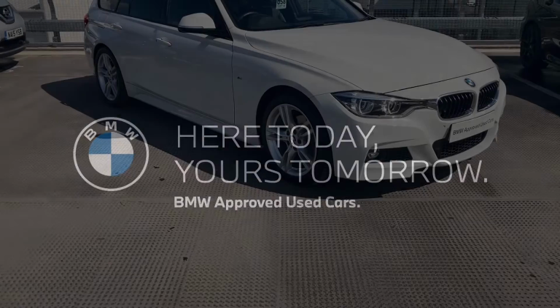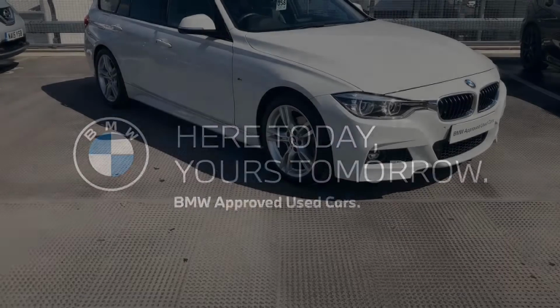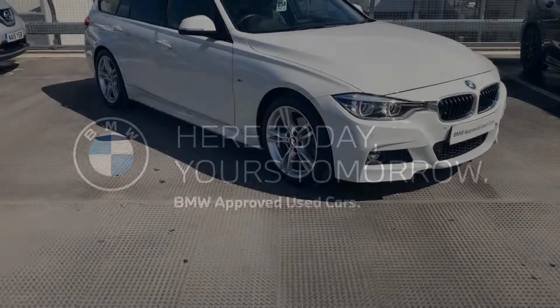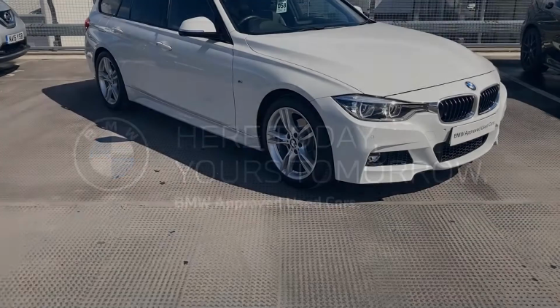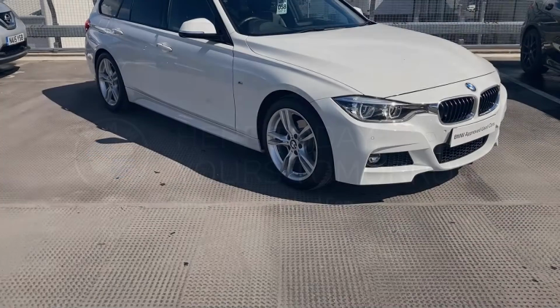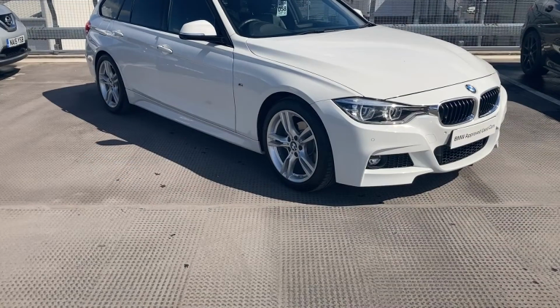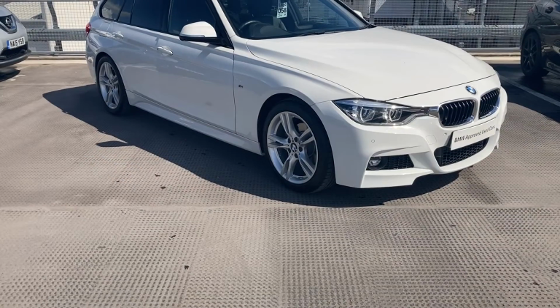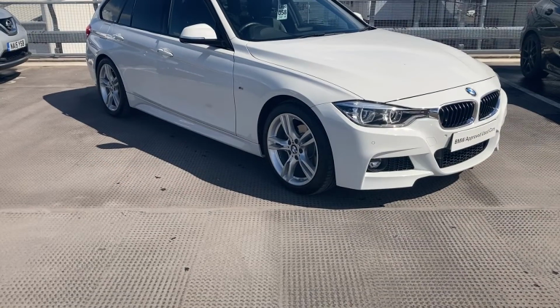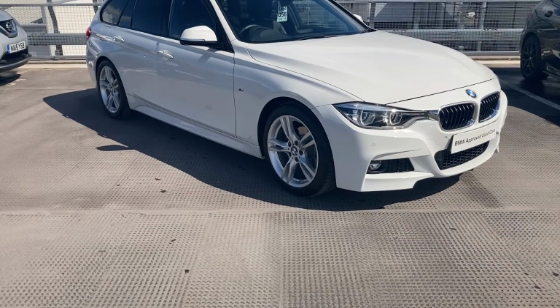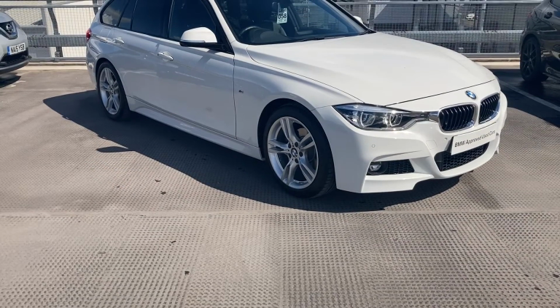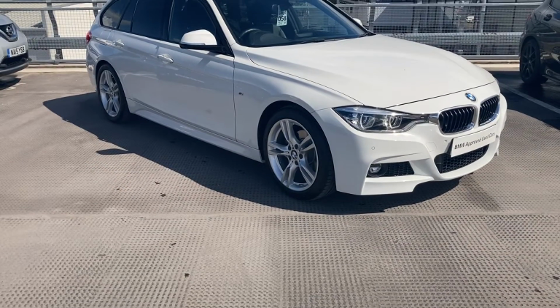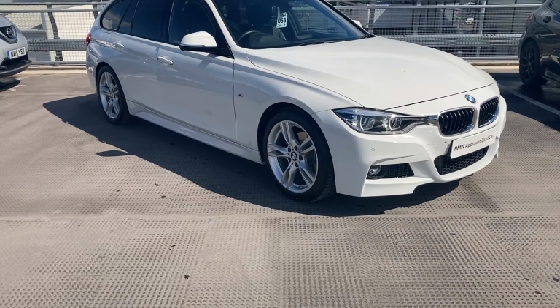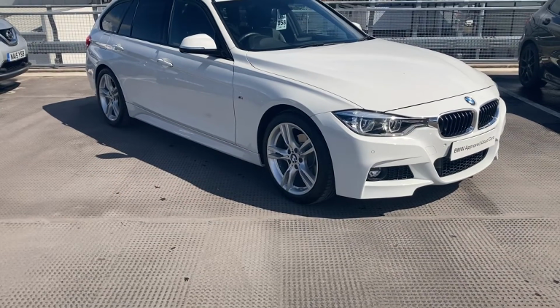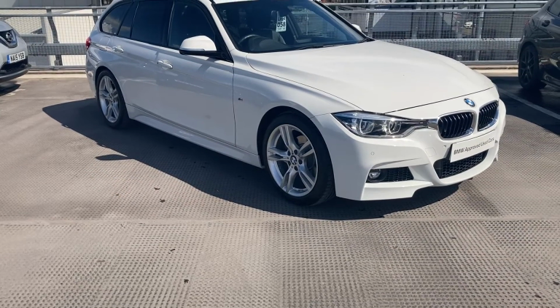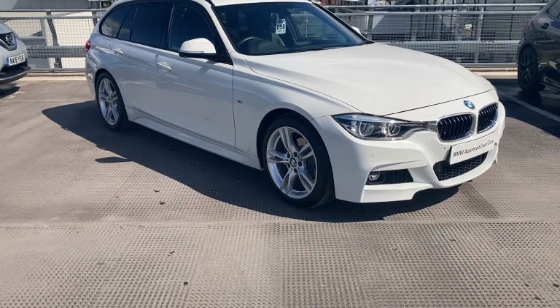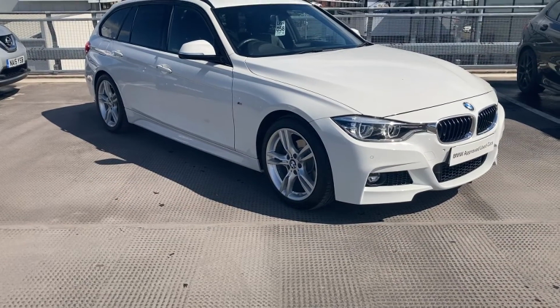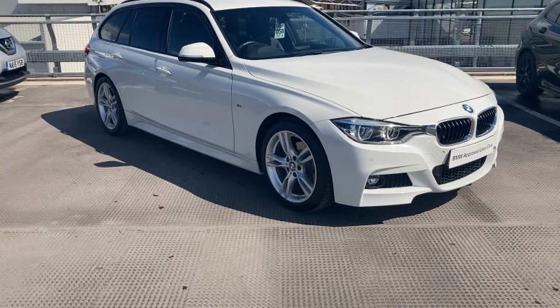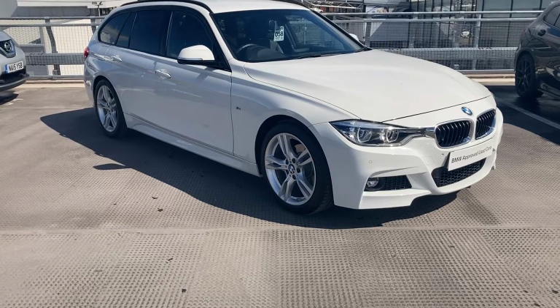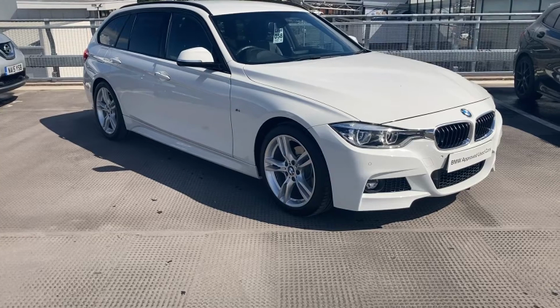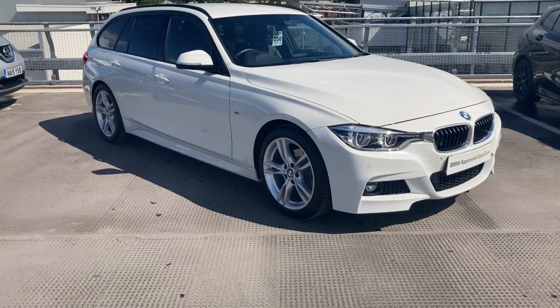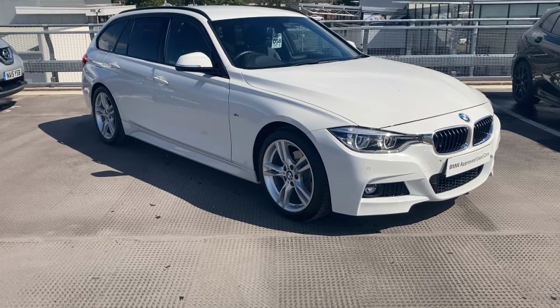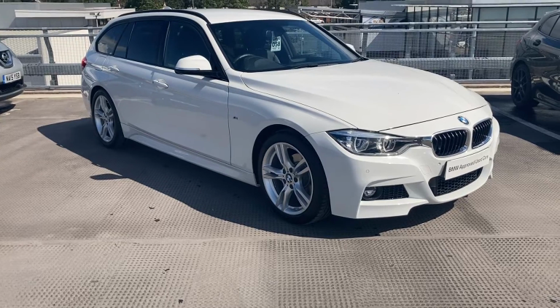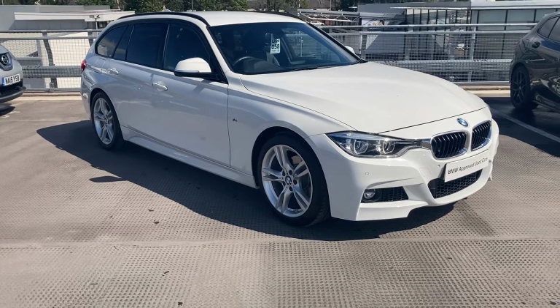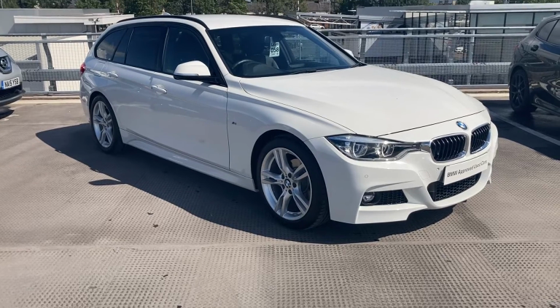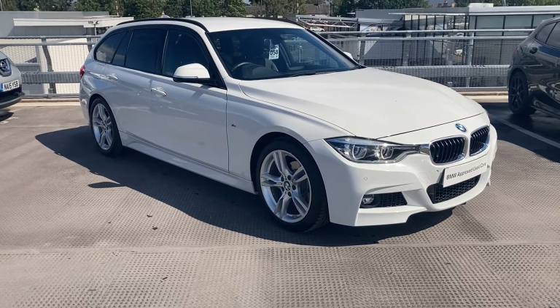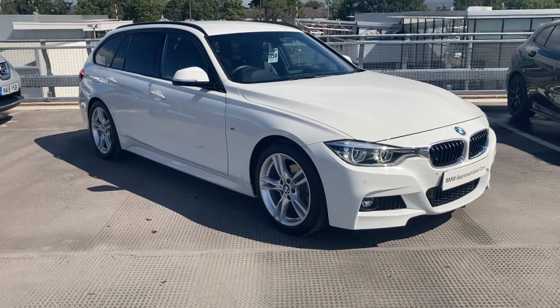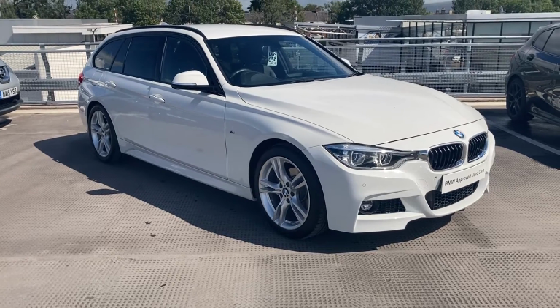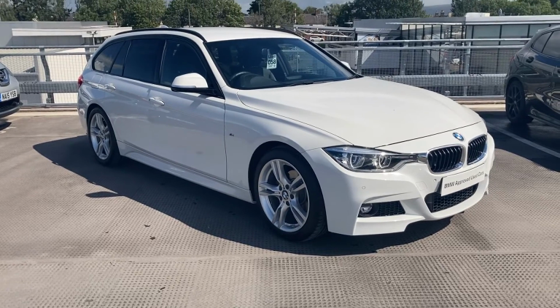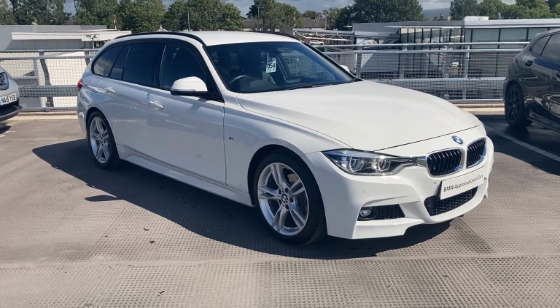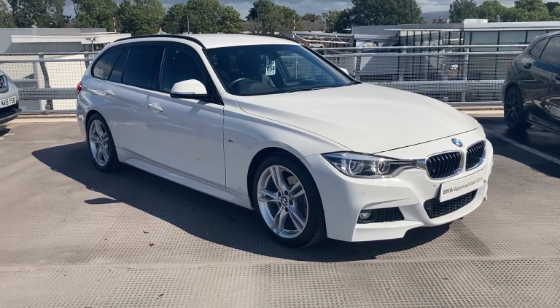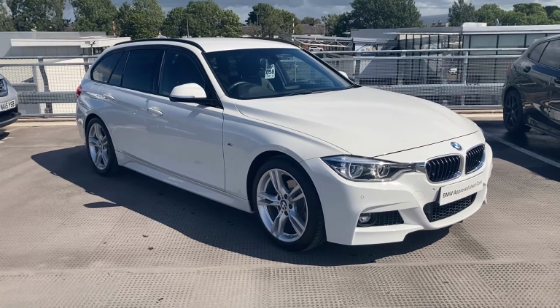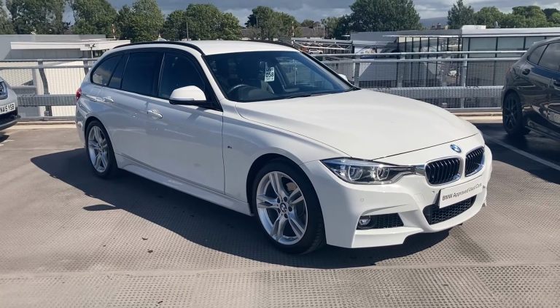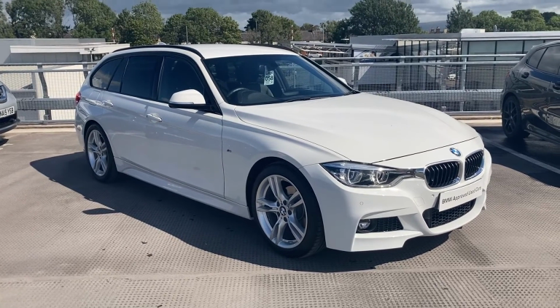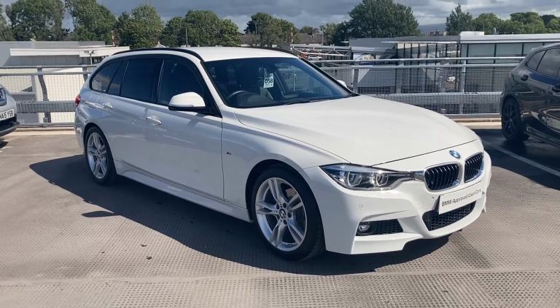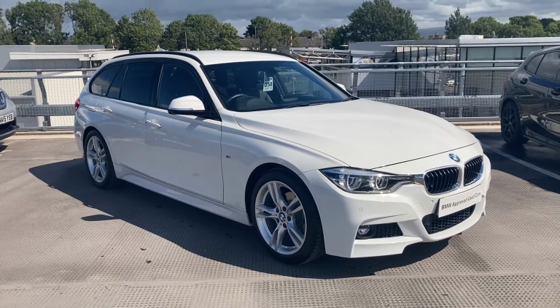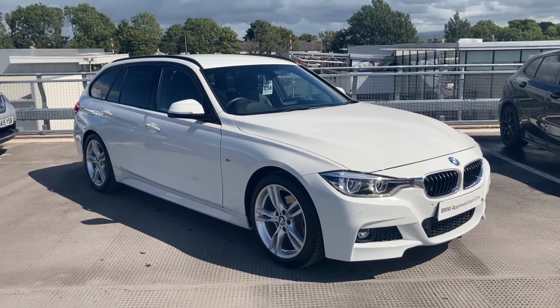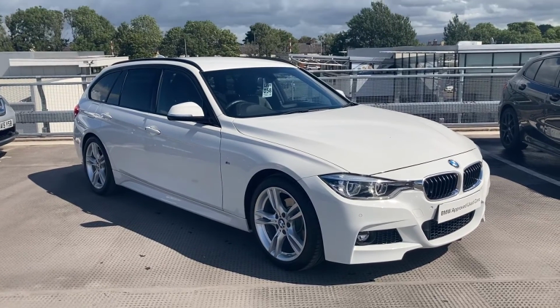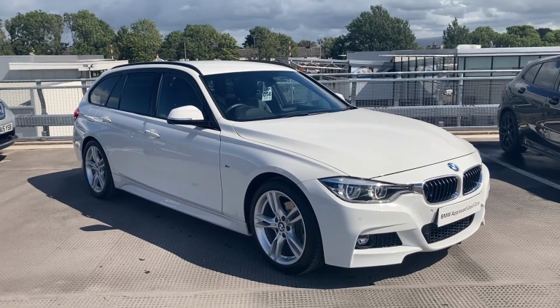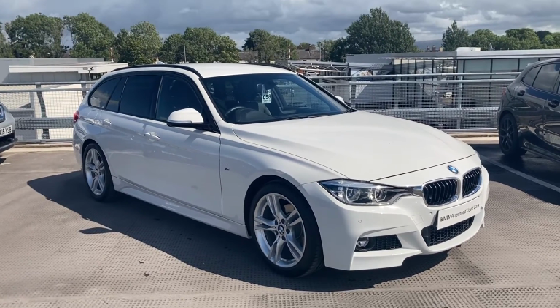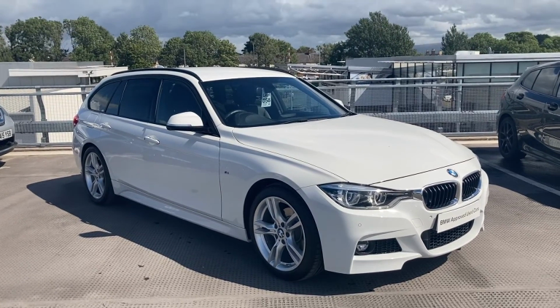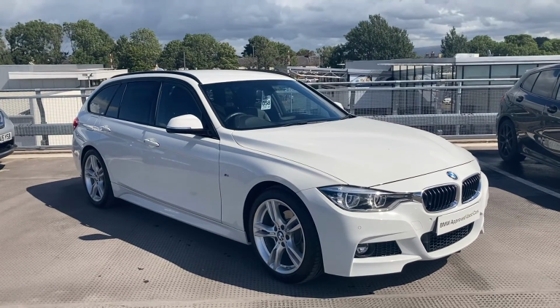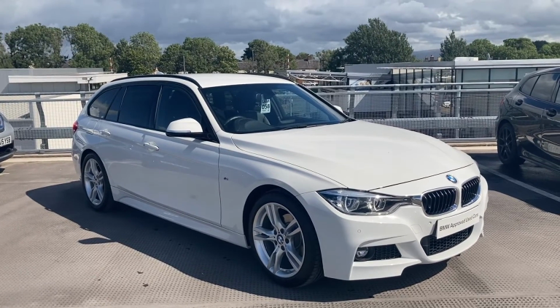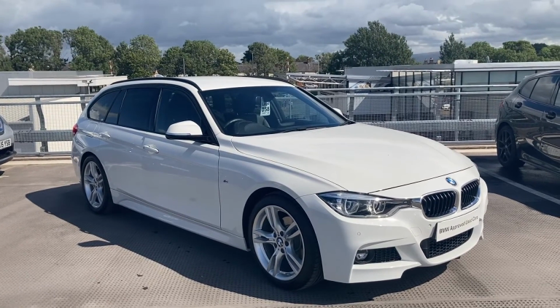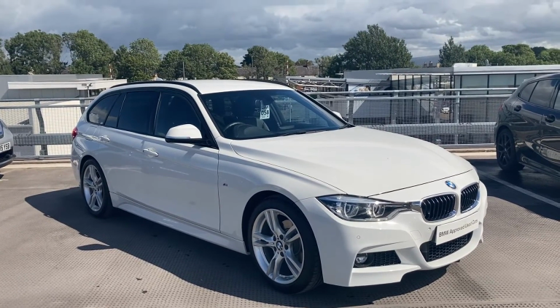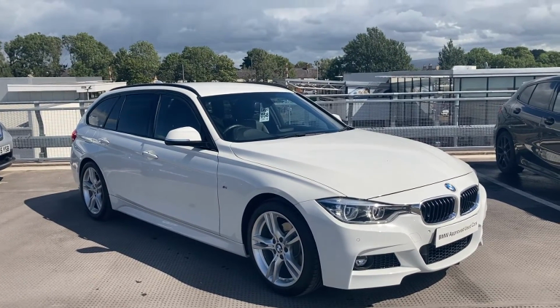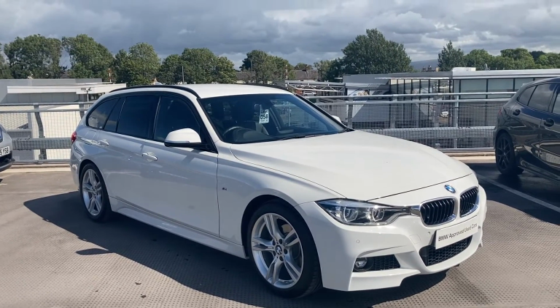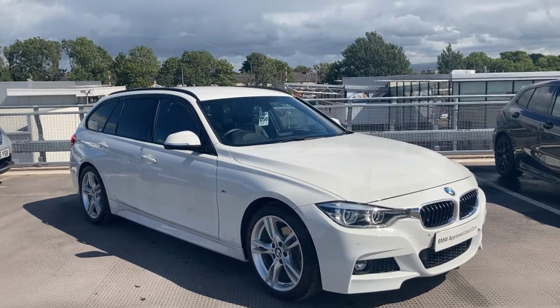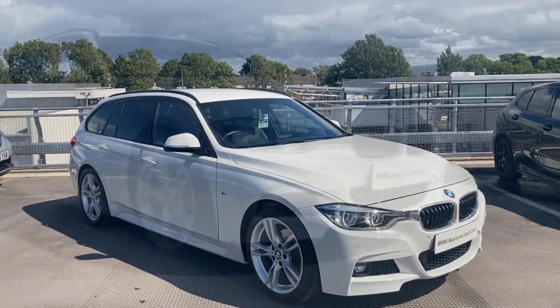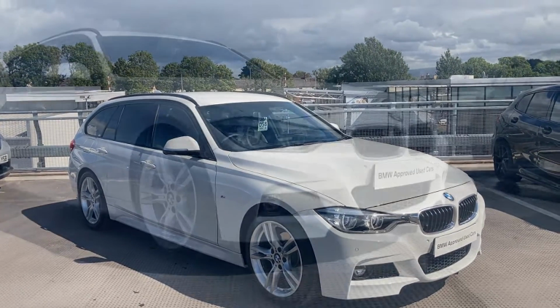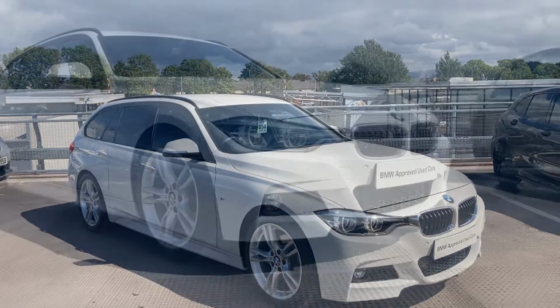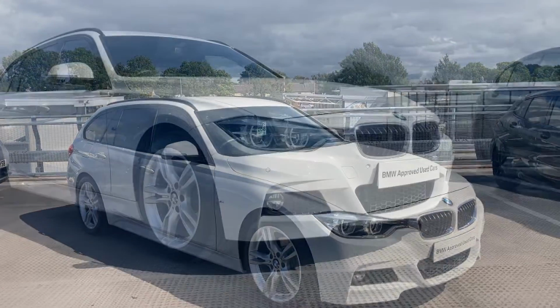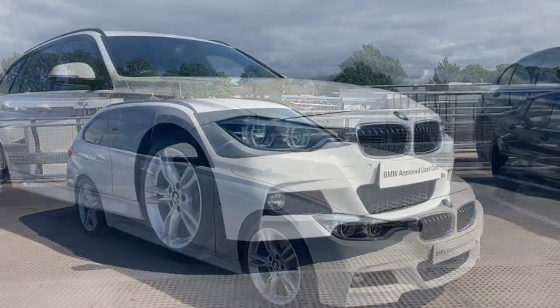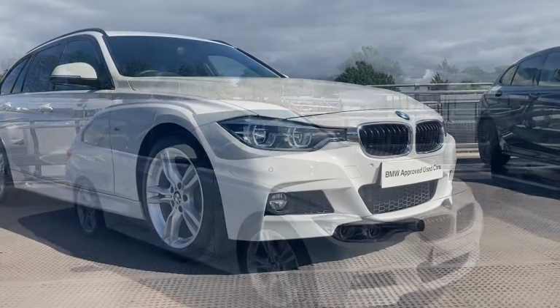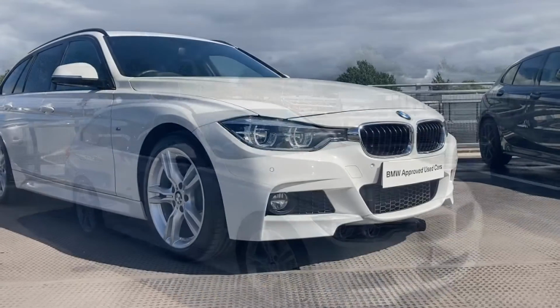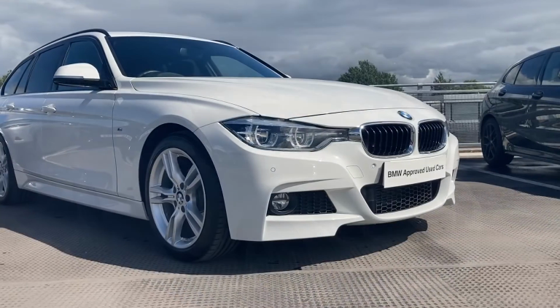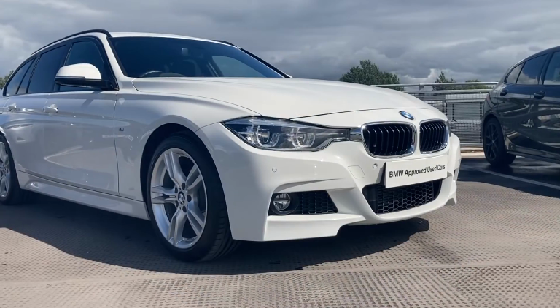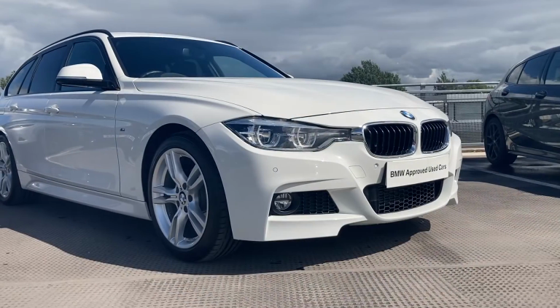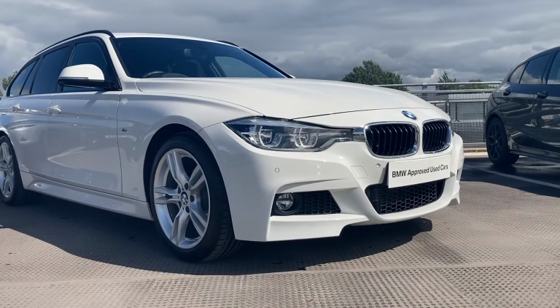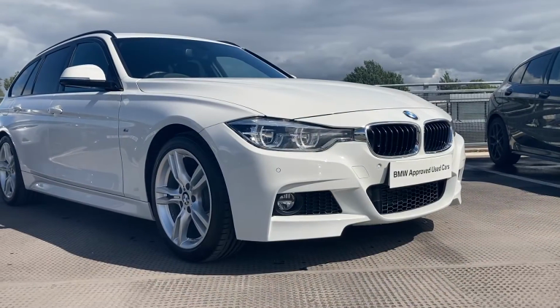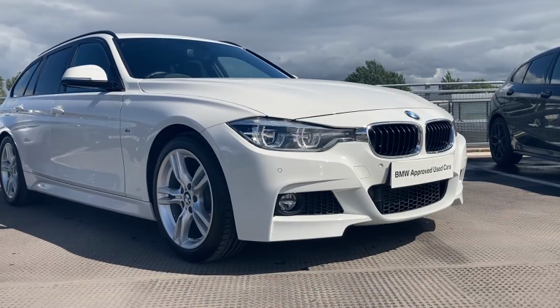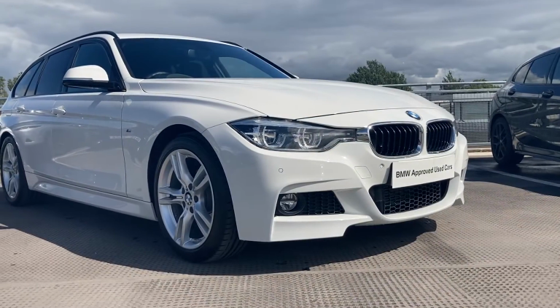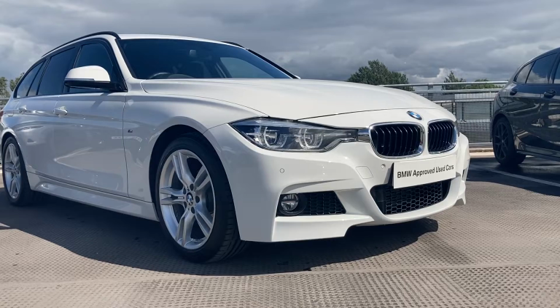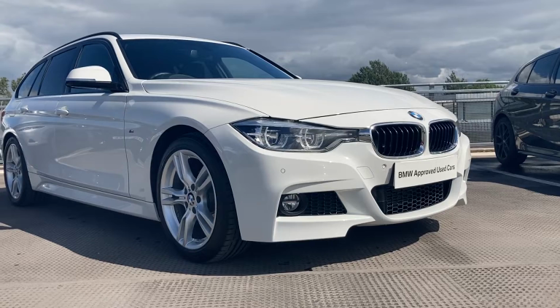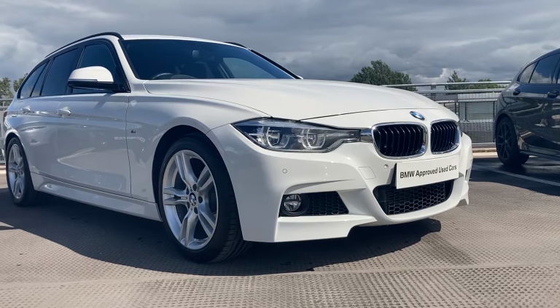Here at Lloyd BMW Carlisle, we are thrilled to present you this beautiful alpine white BMW 318D M Sport Tourer.